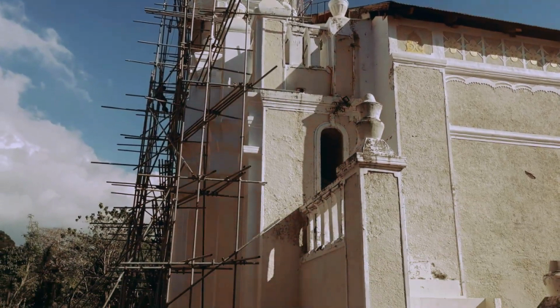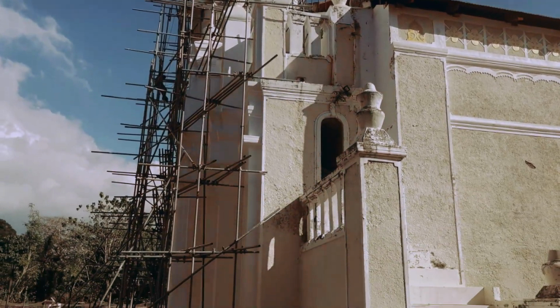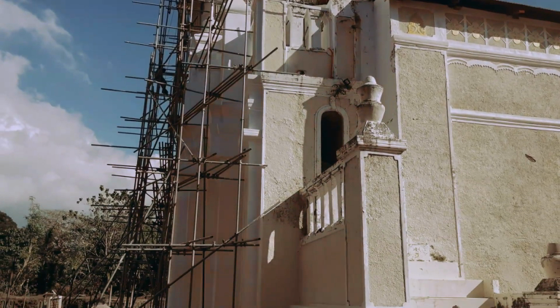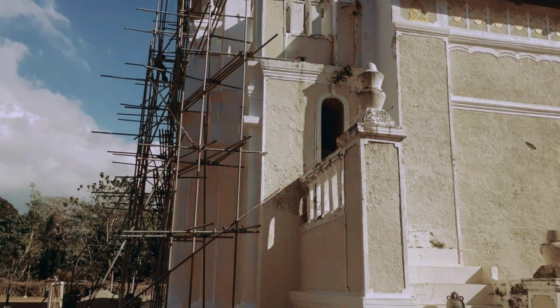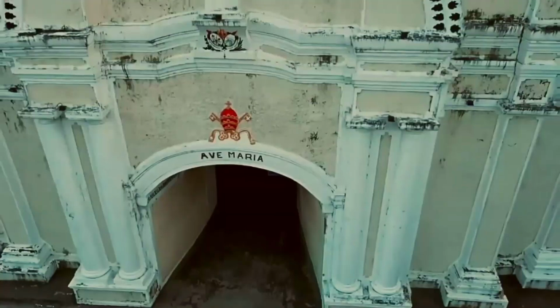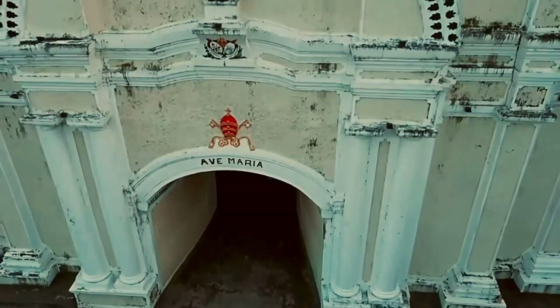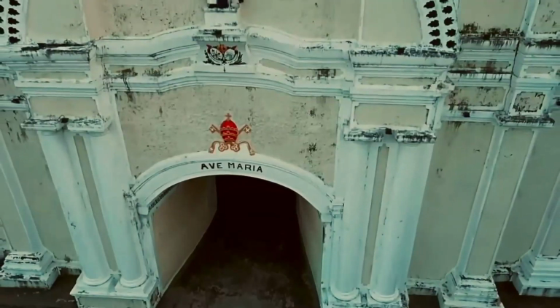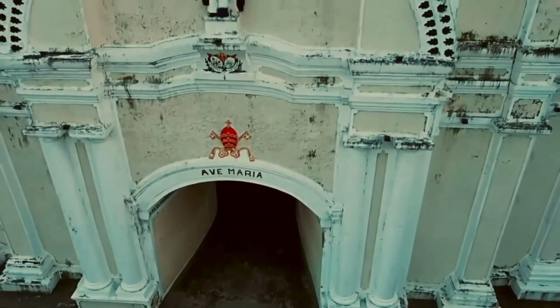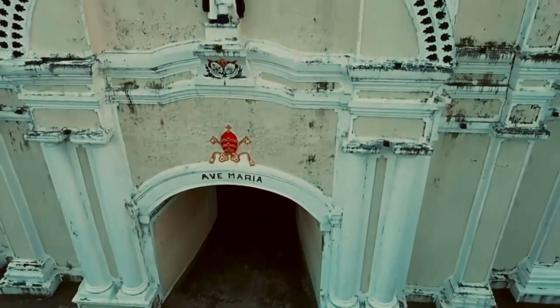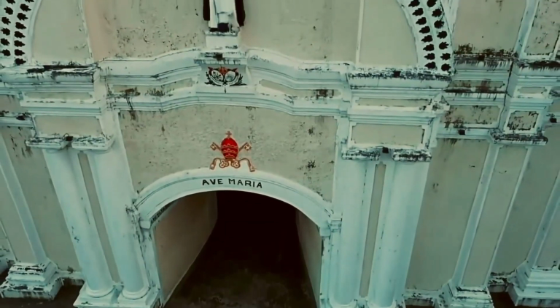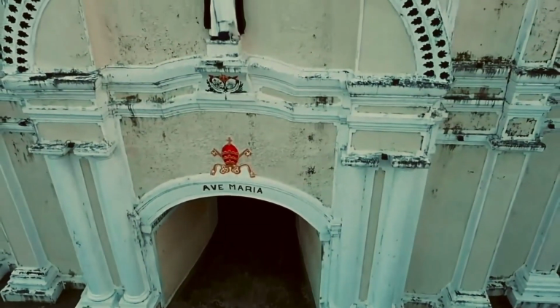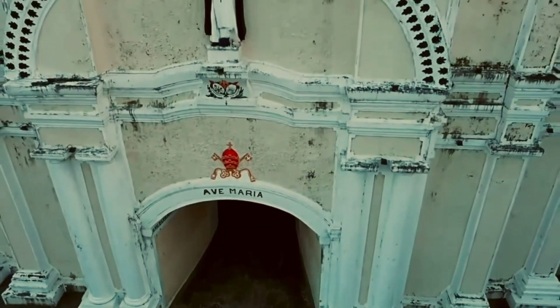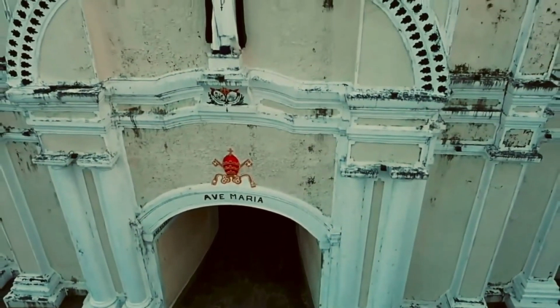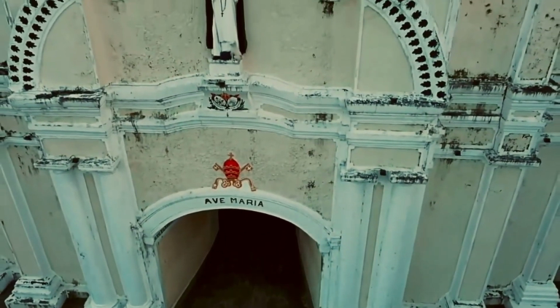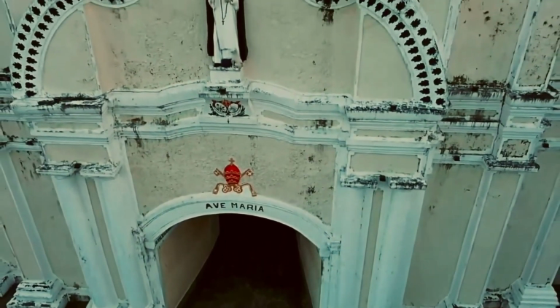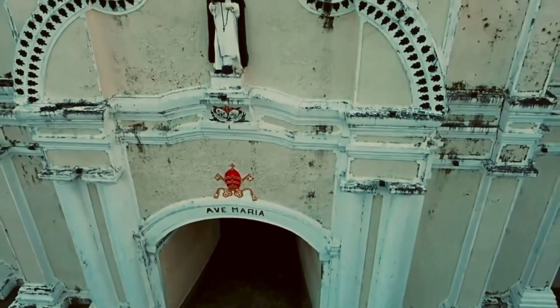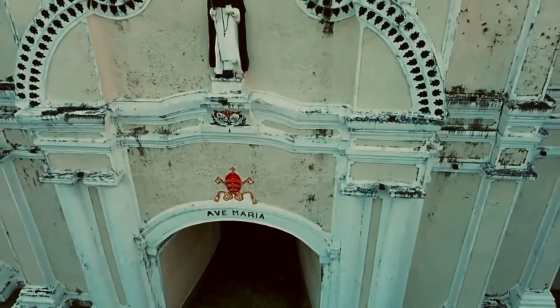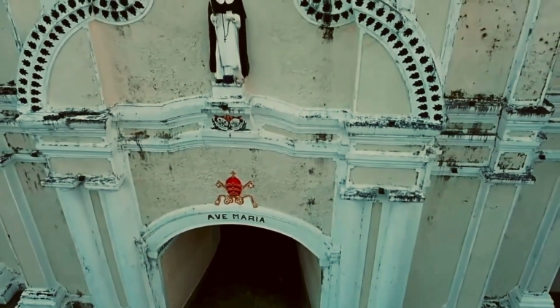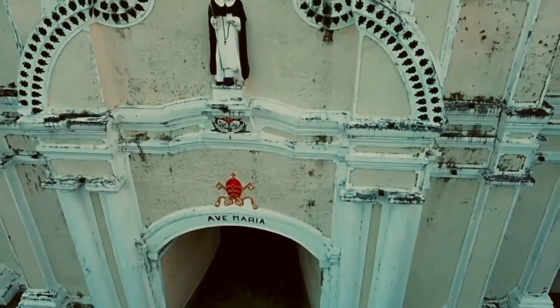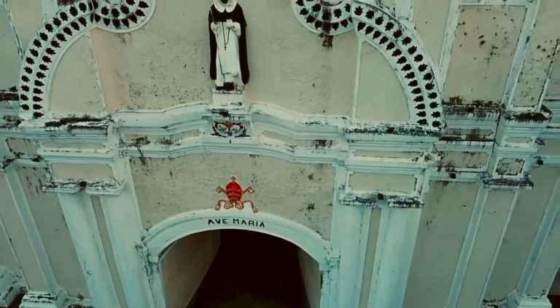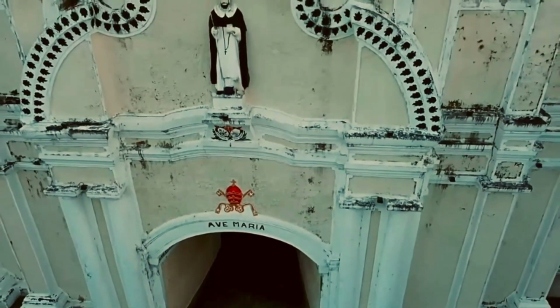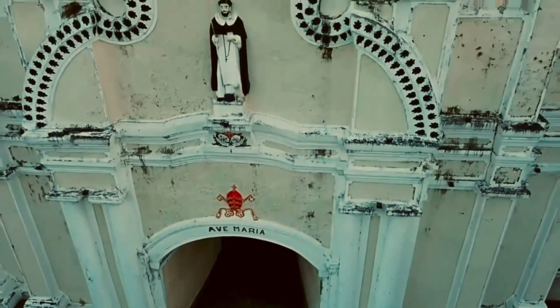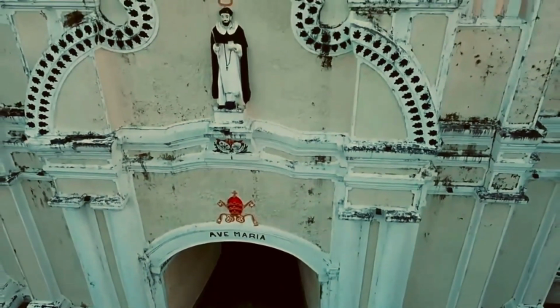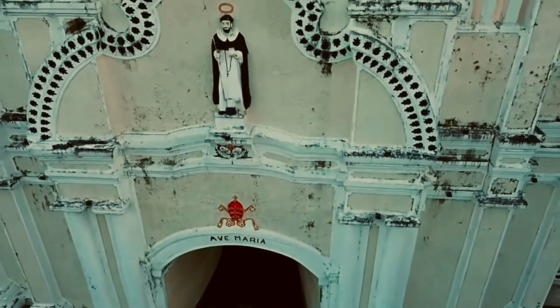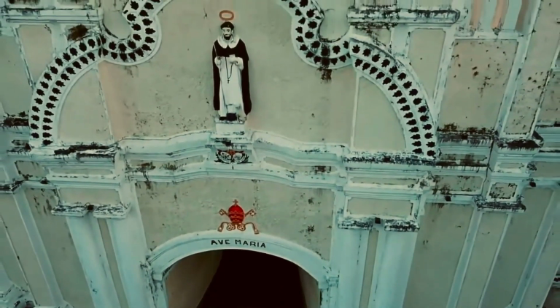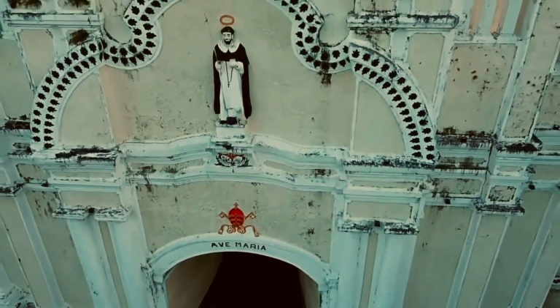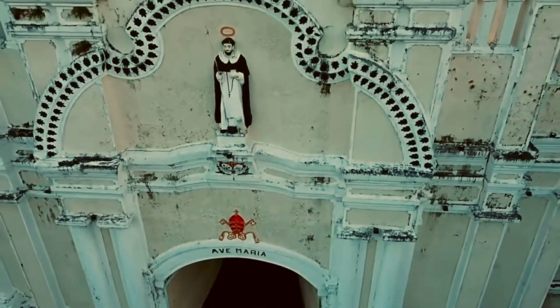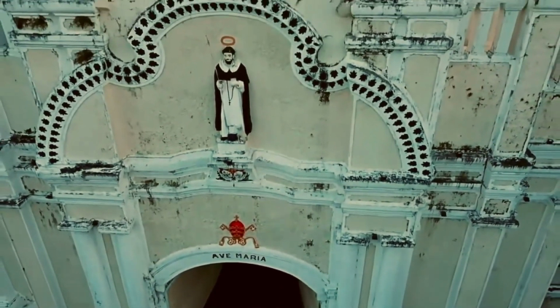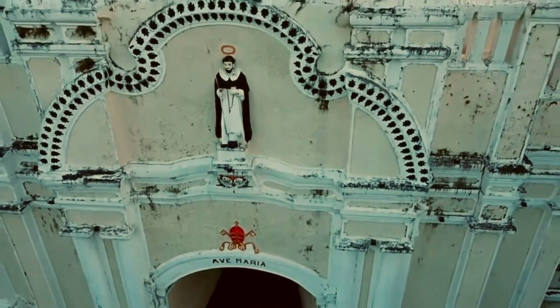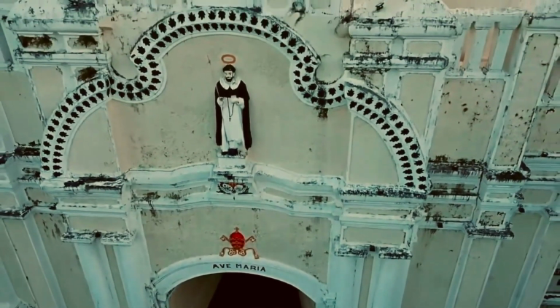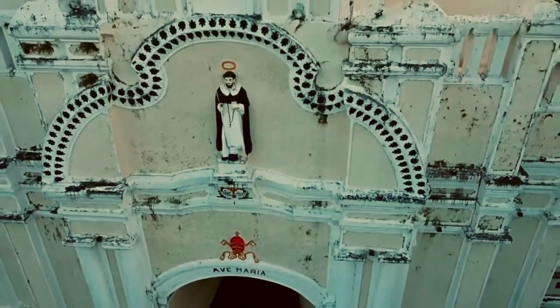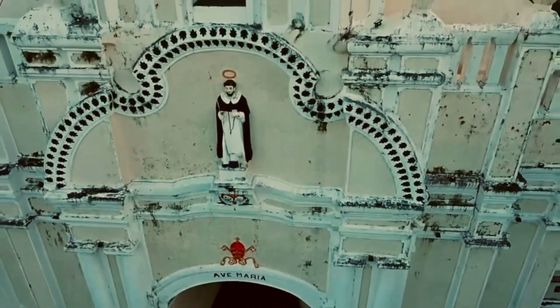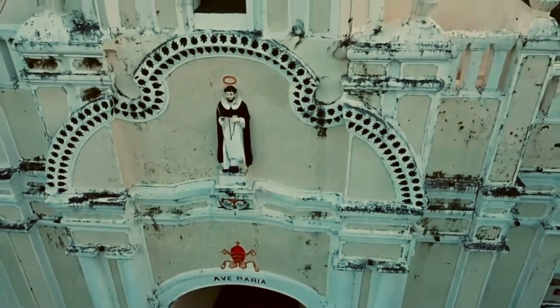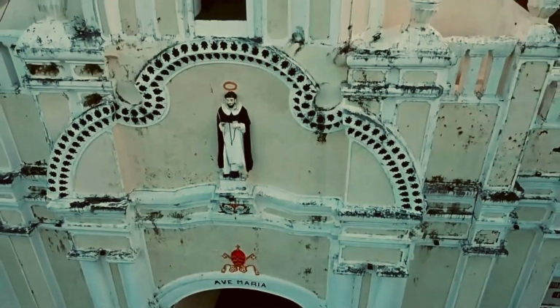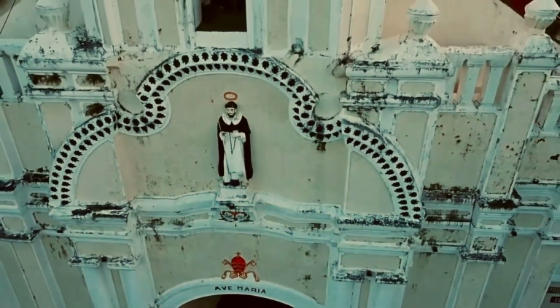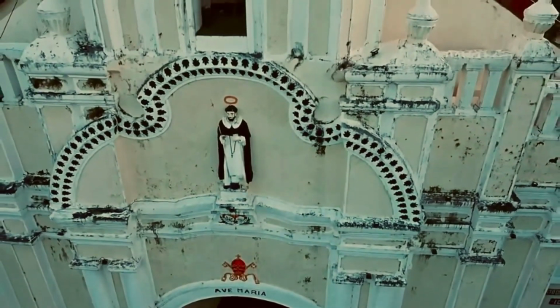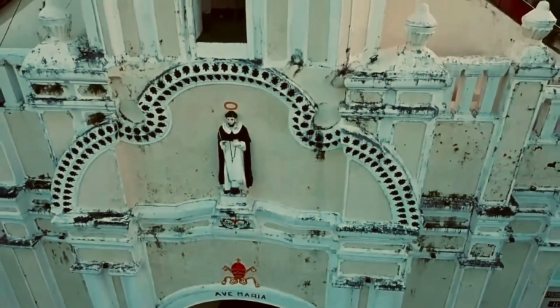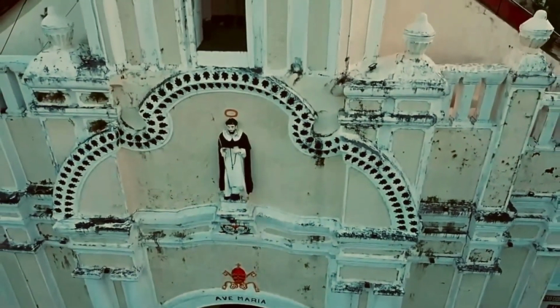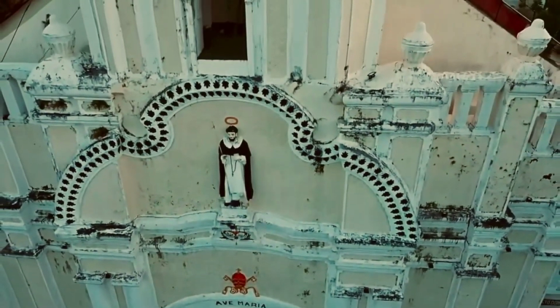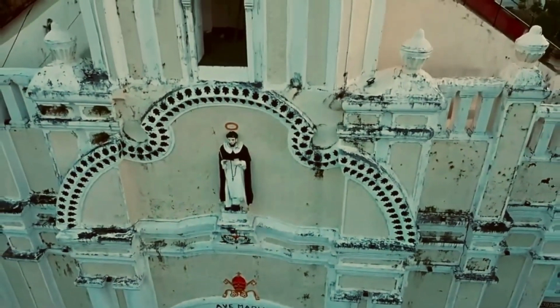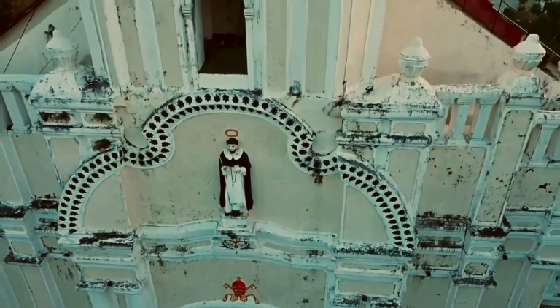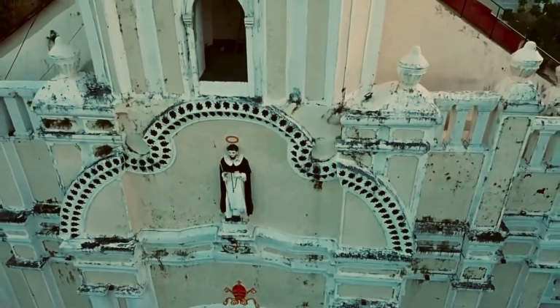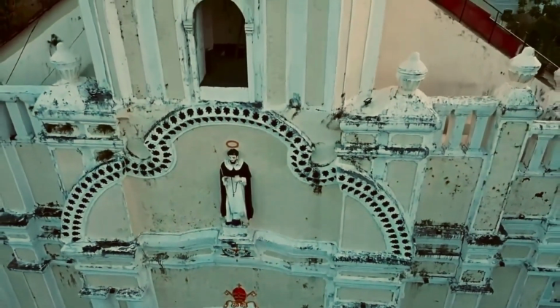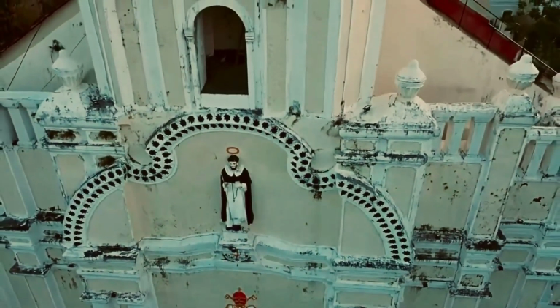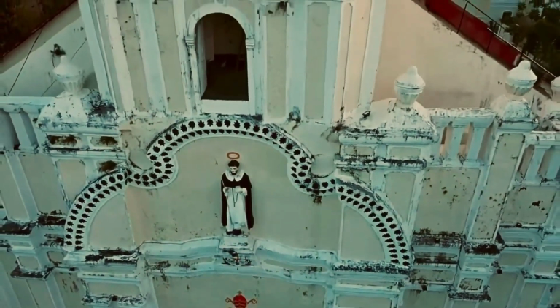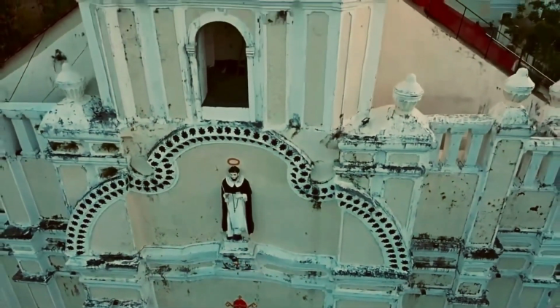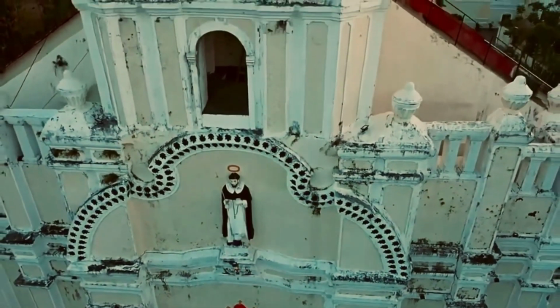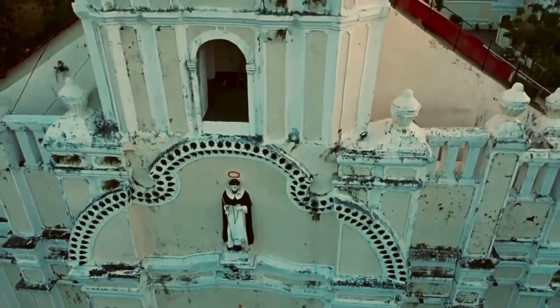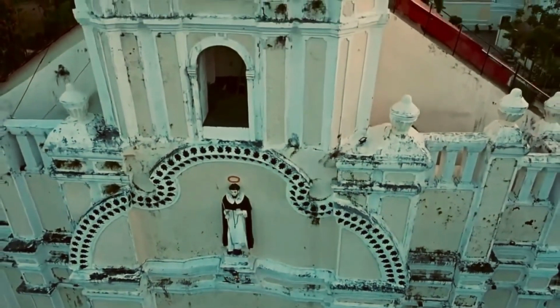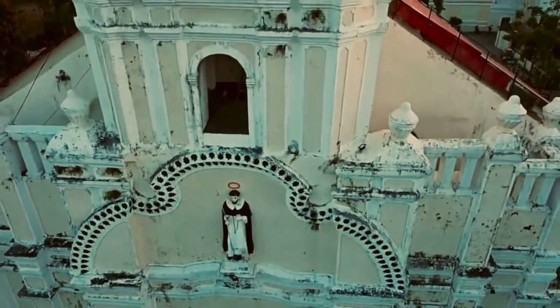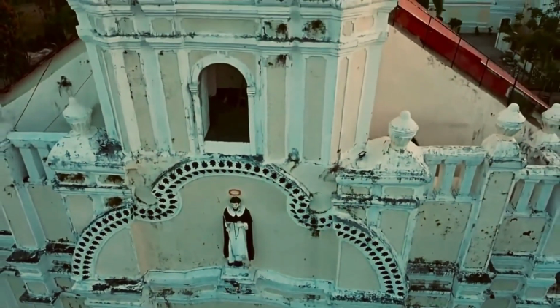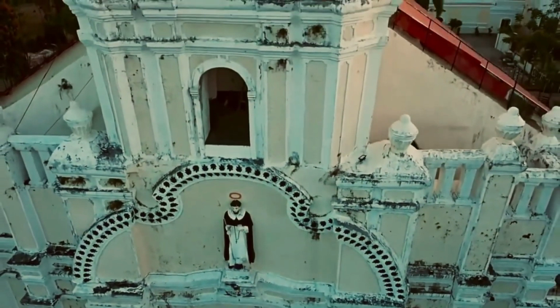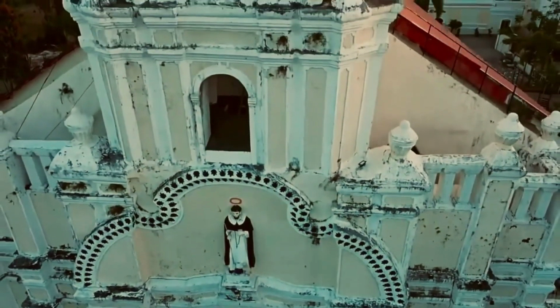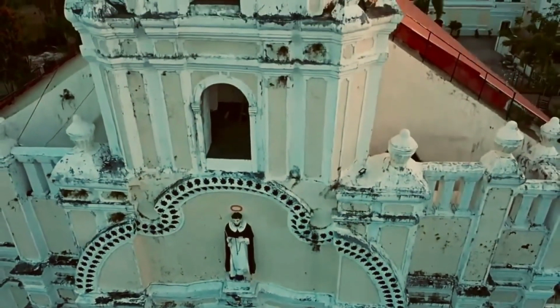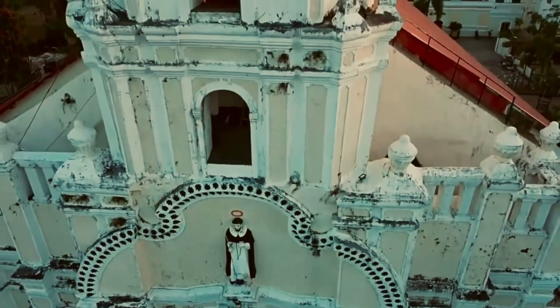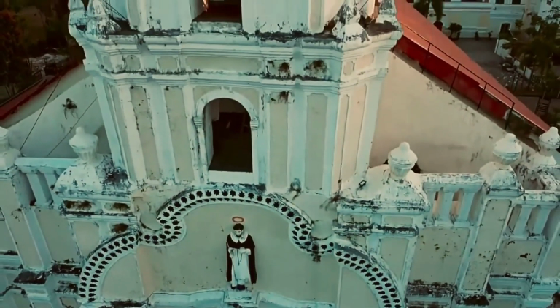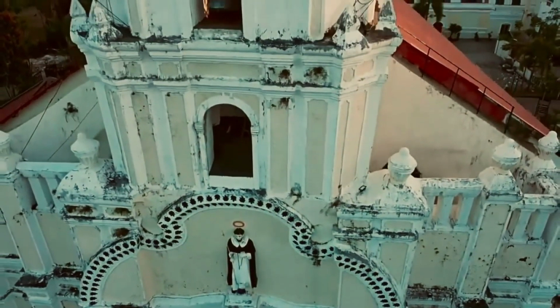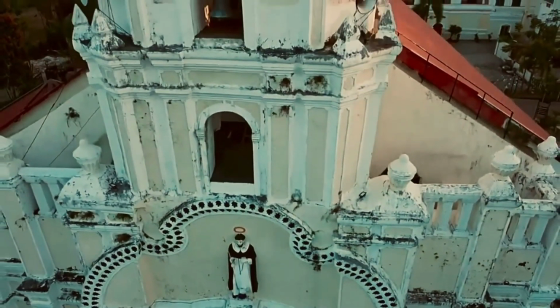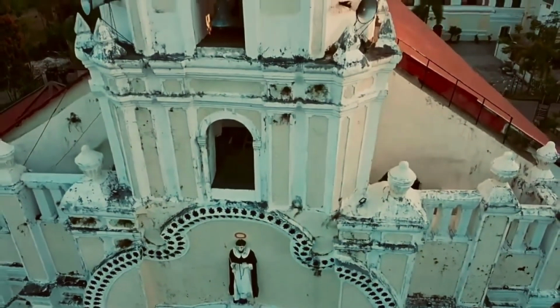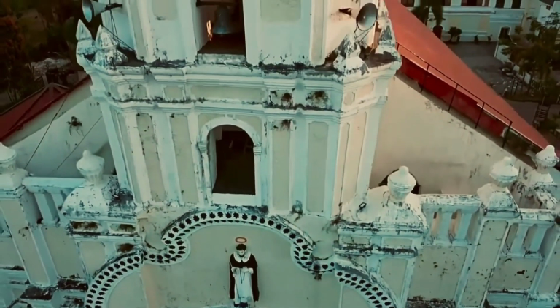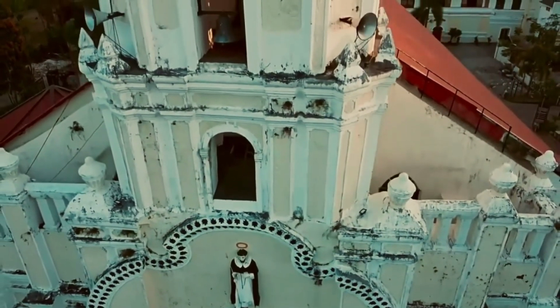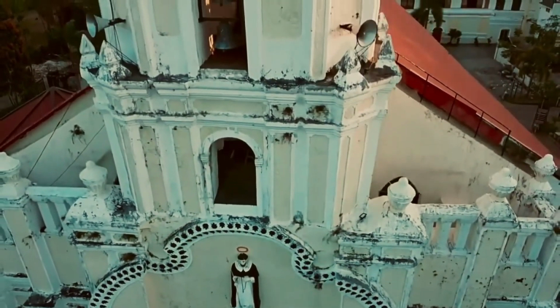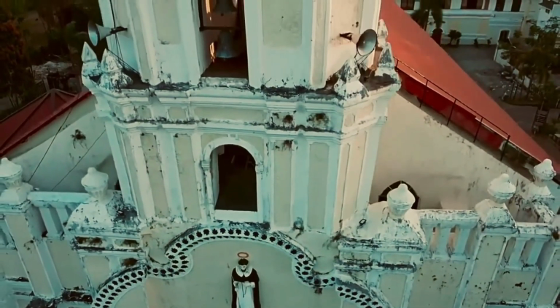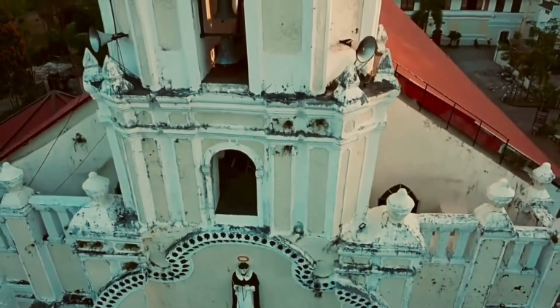Both the Bell Tower and Presbytery were damaged, and the rectory completely ruined, by the earthquakes of June 12 and 22, 1957.